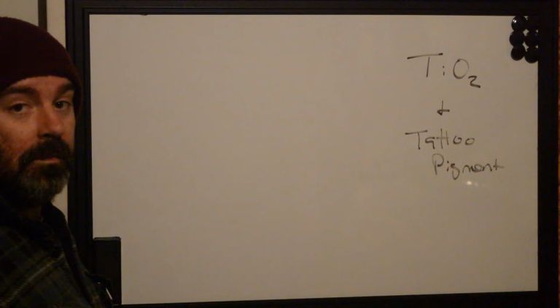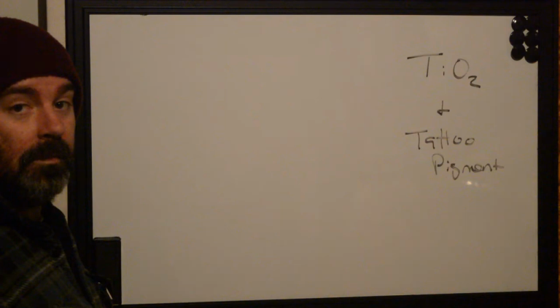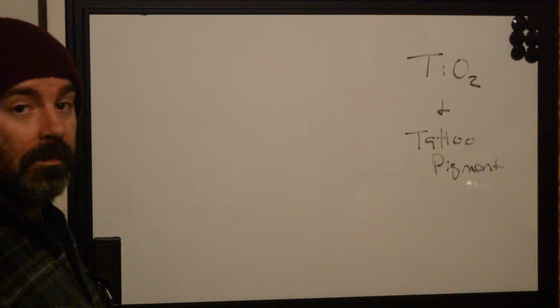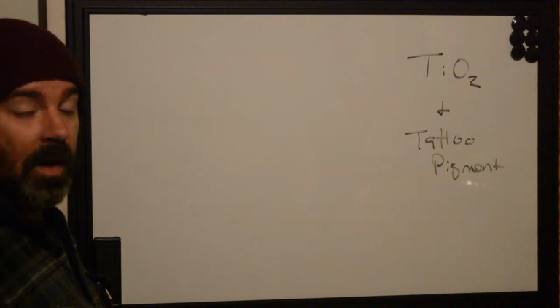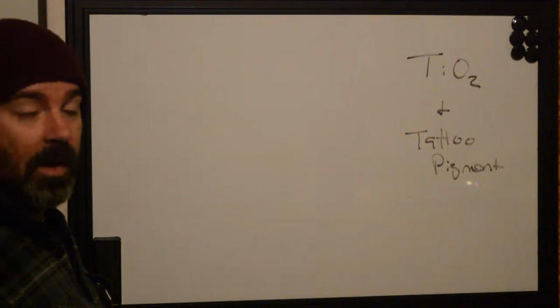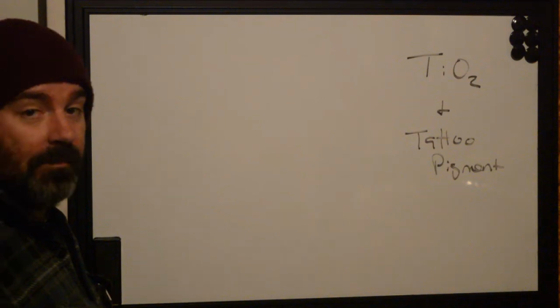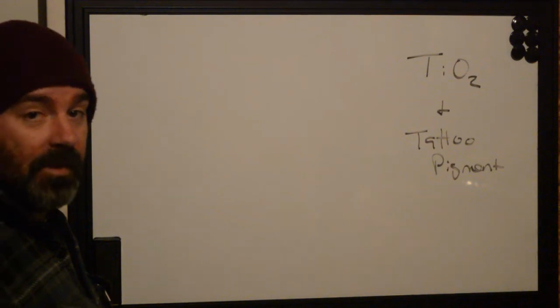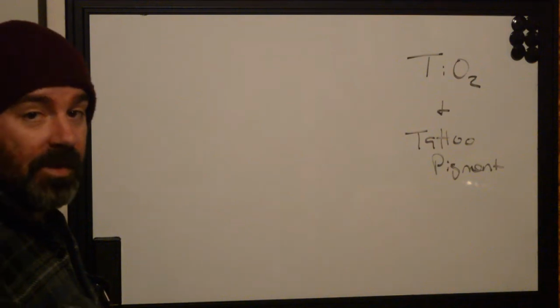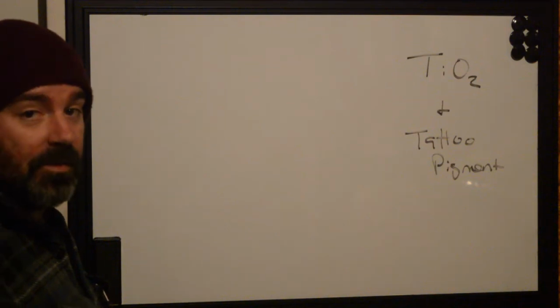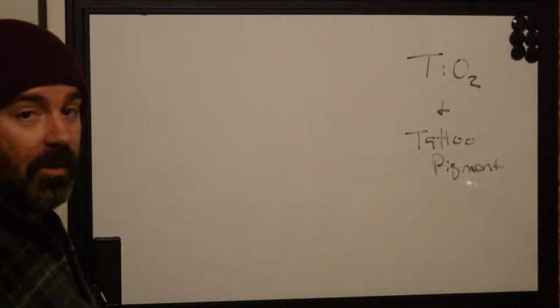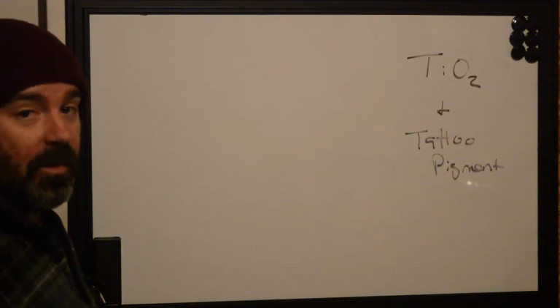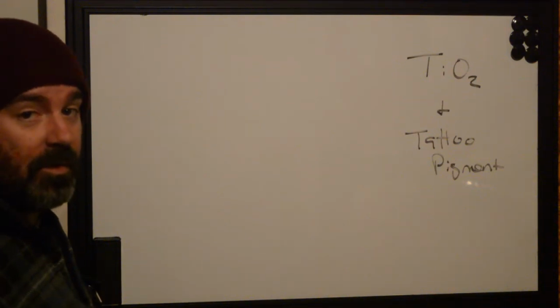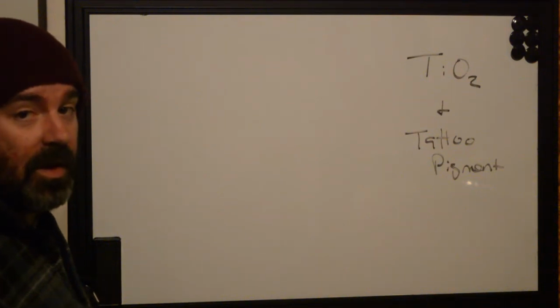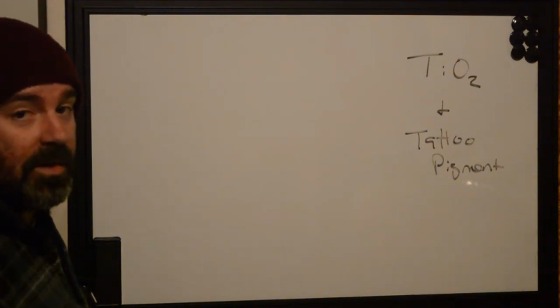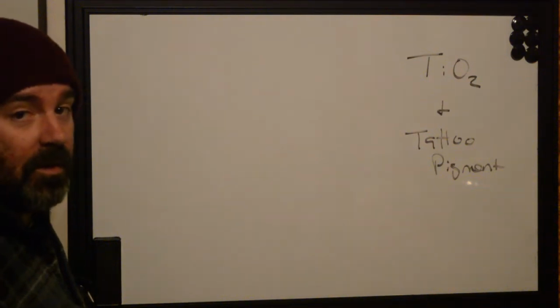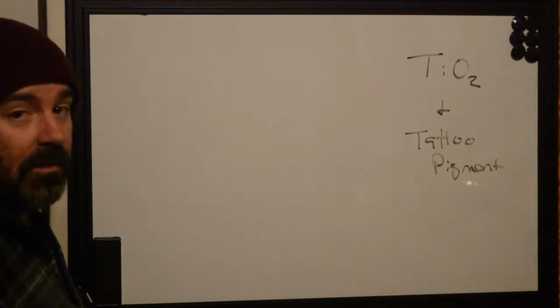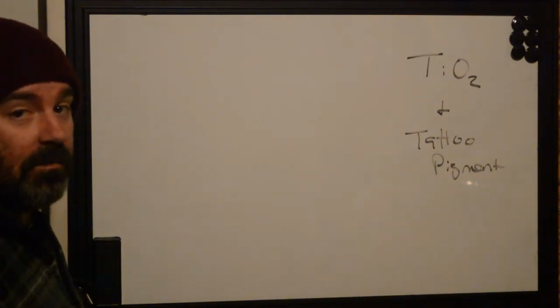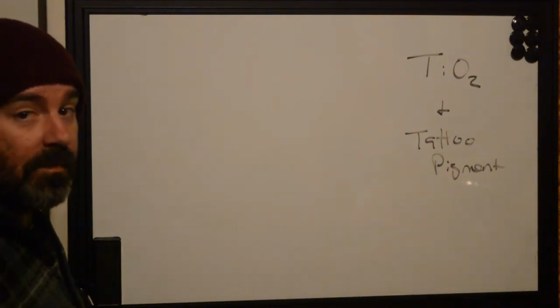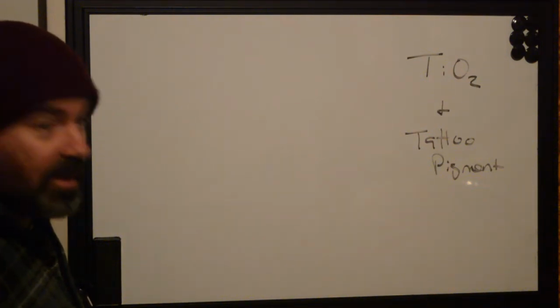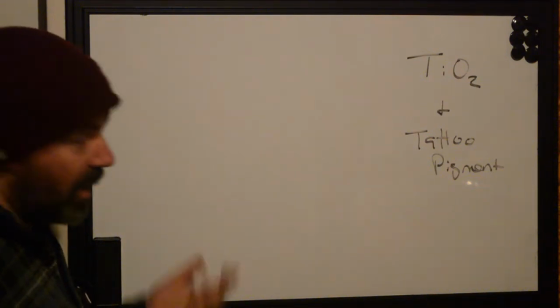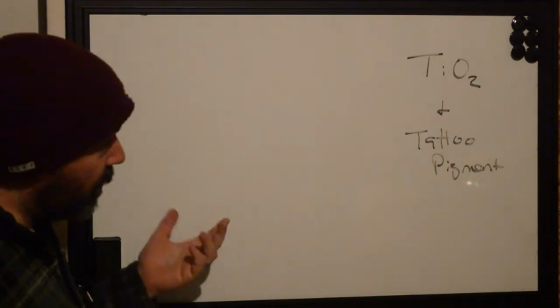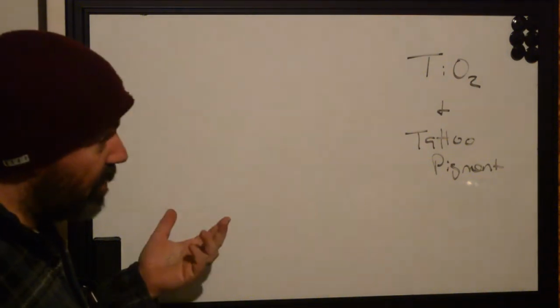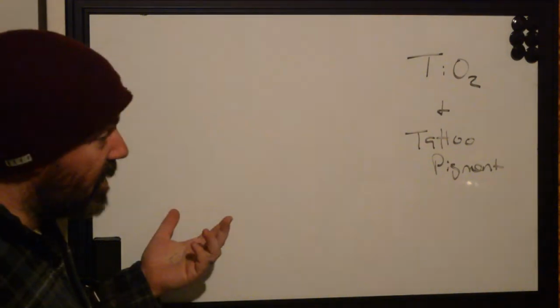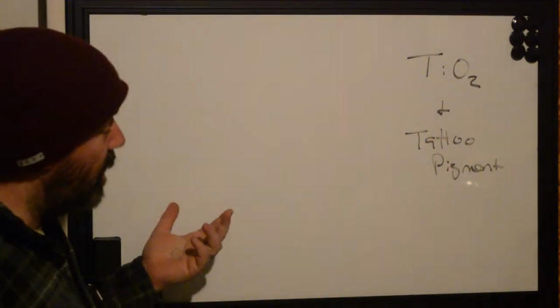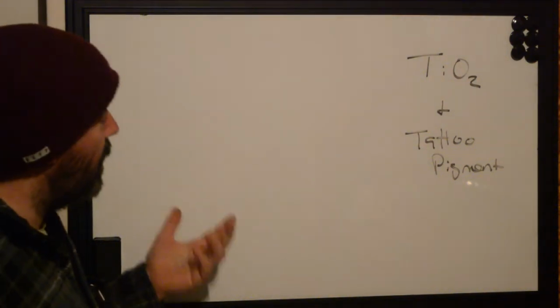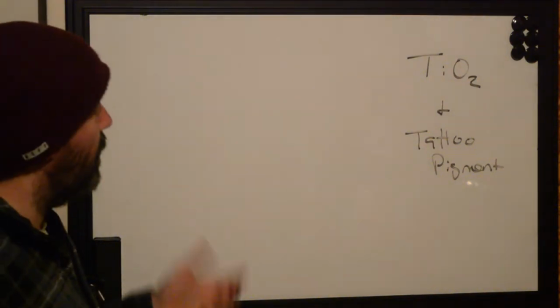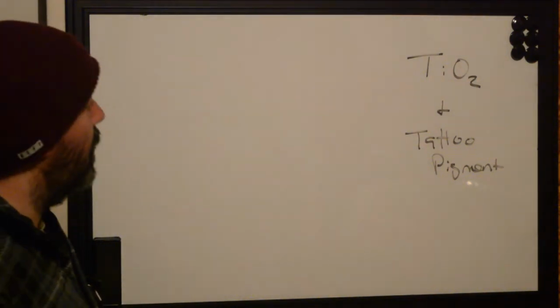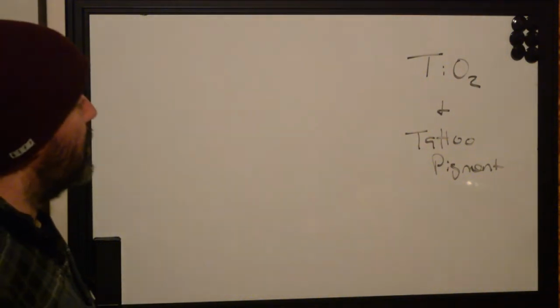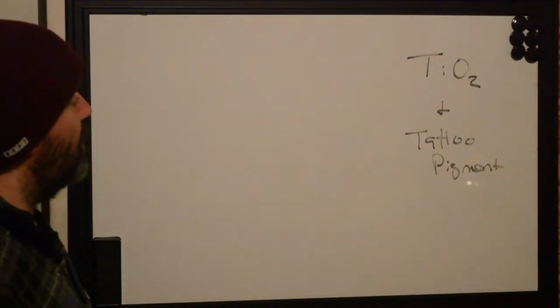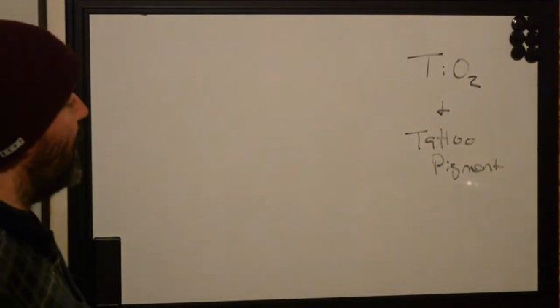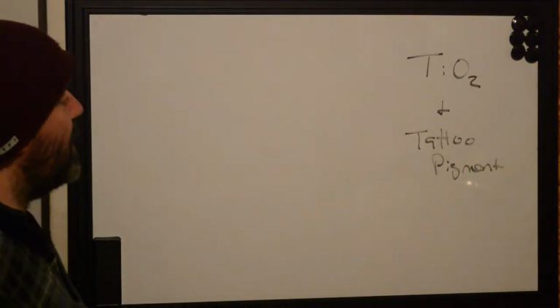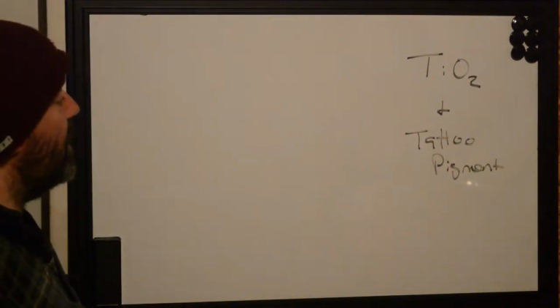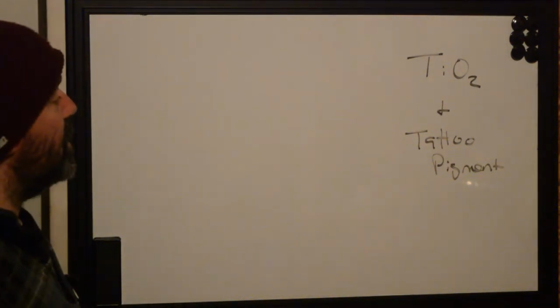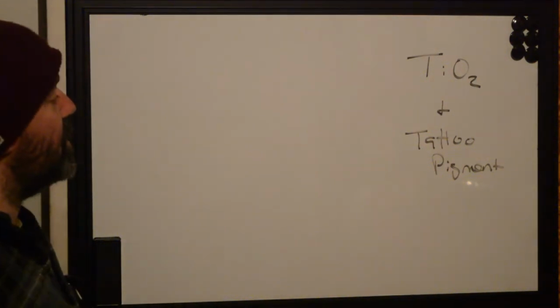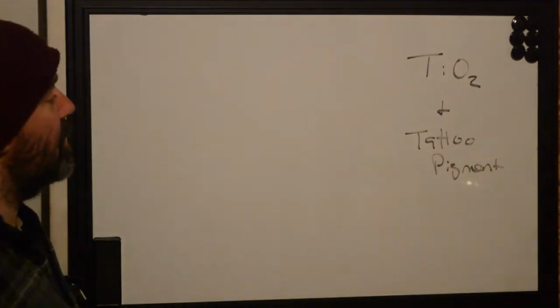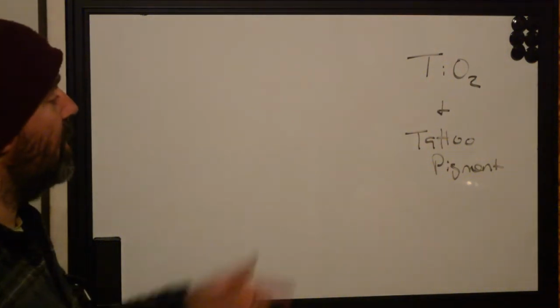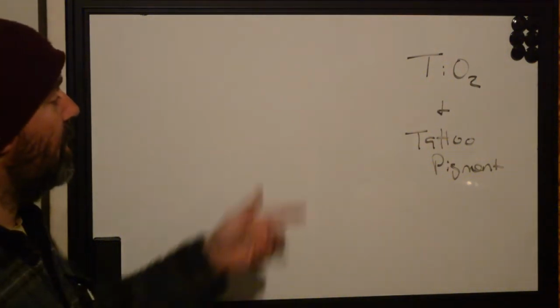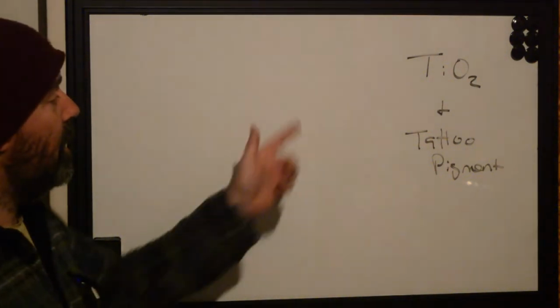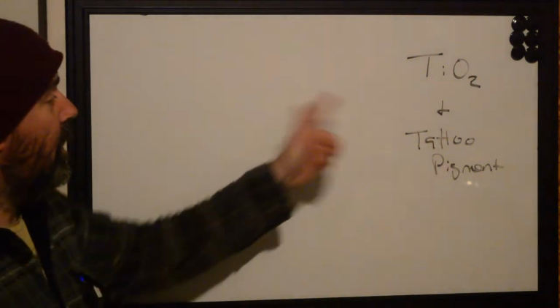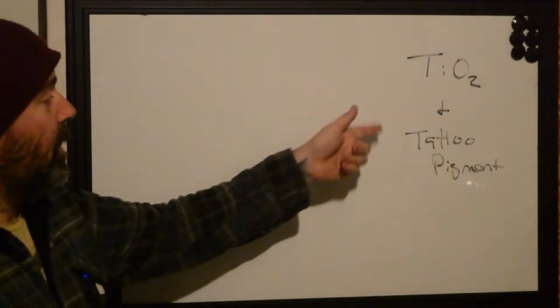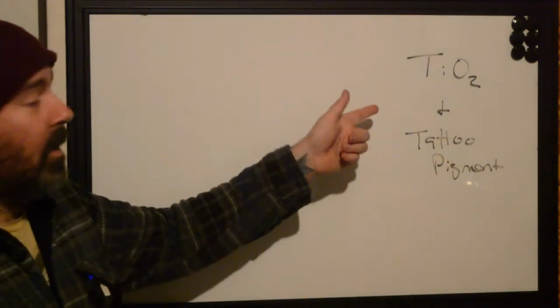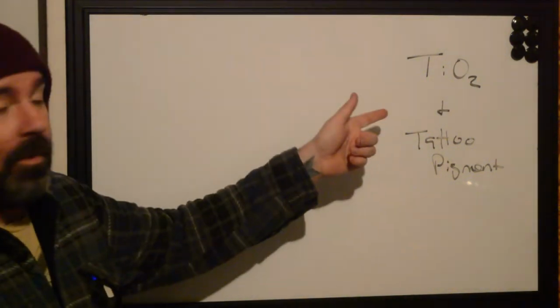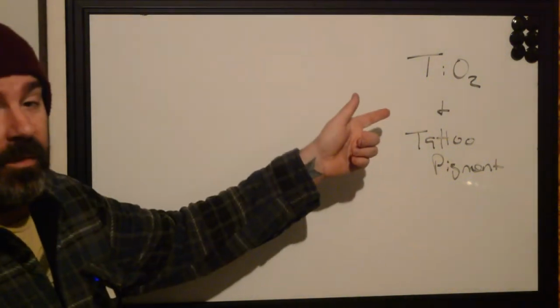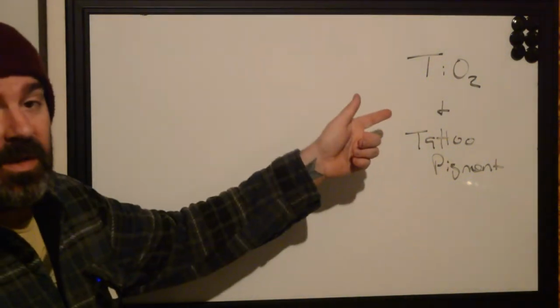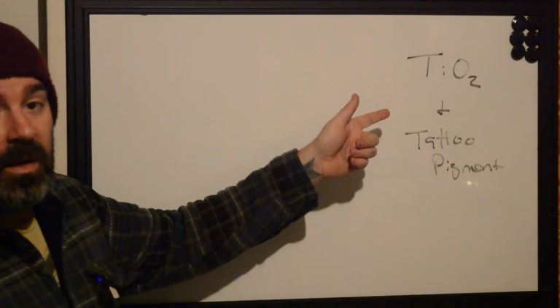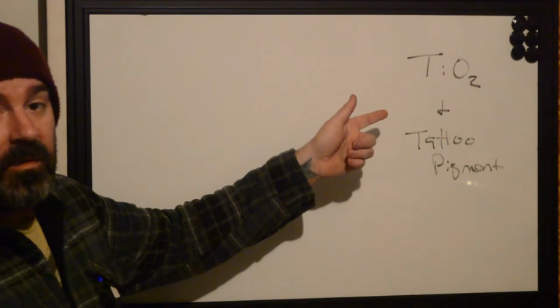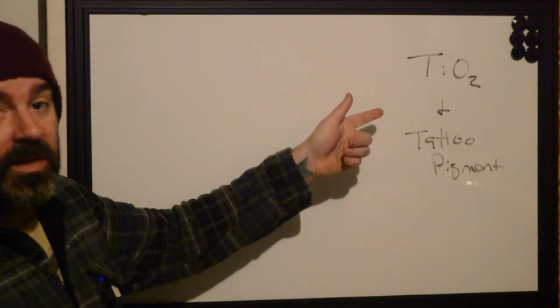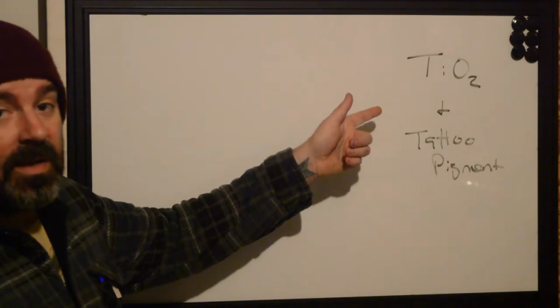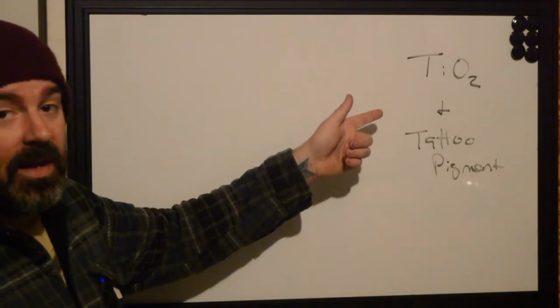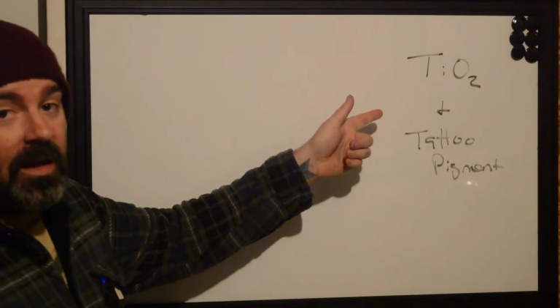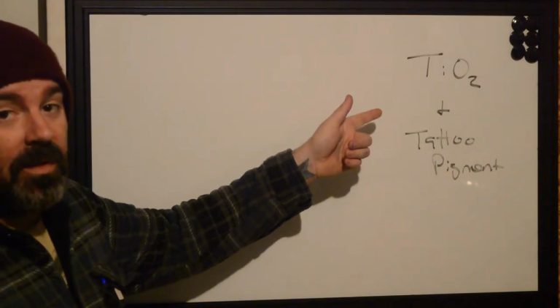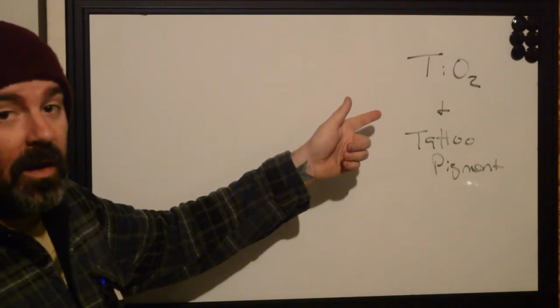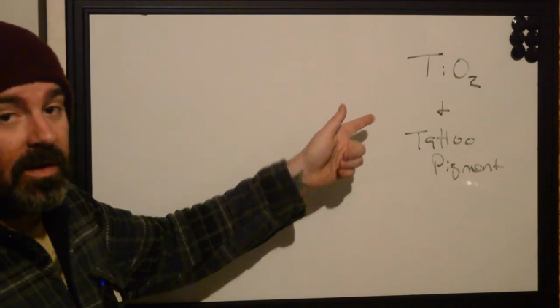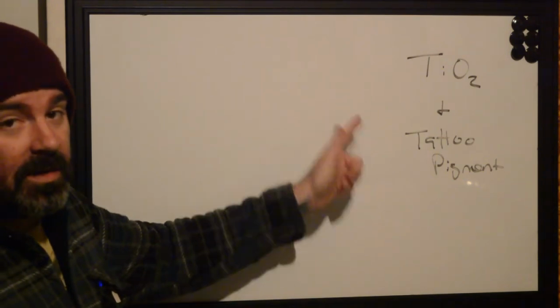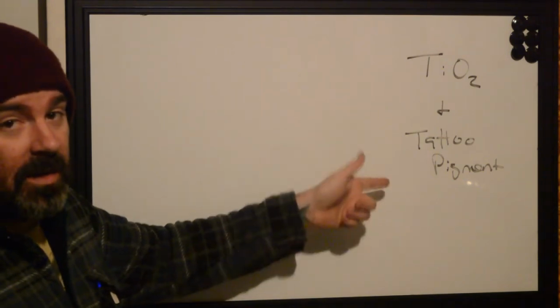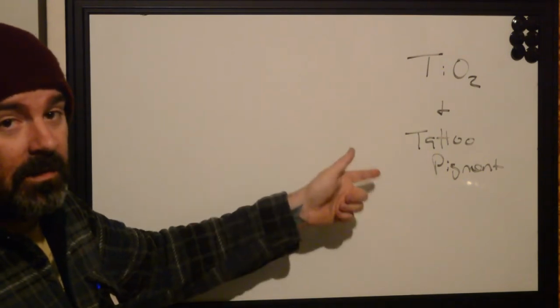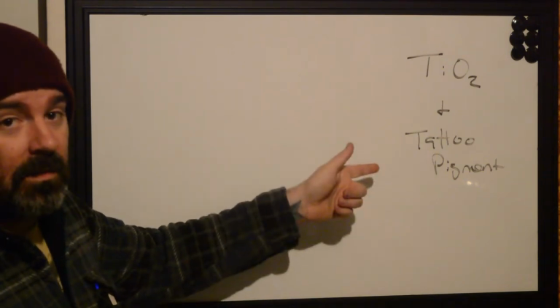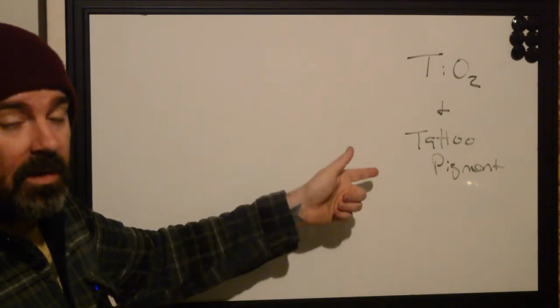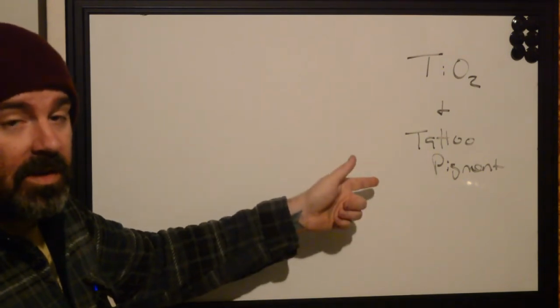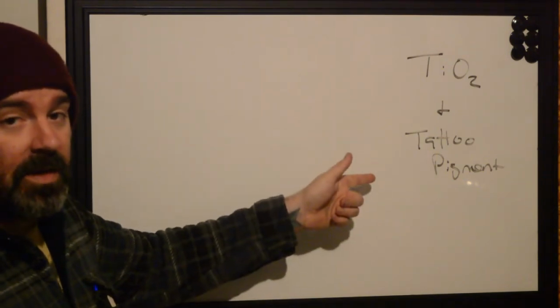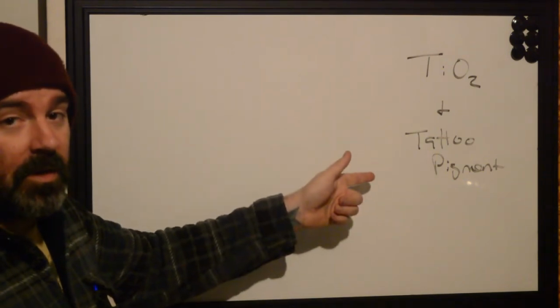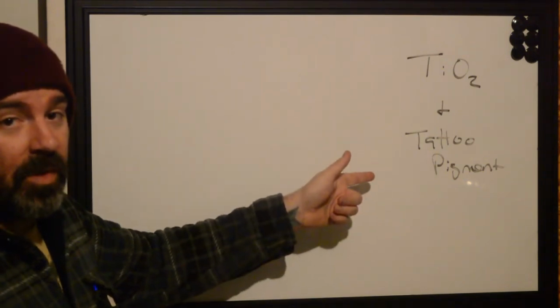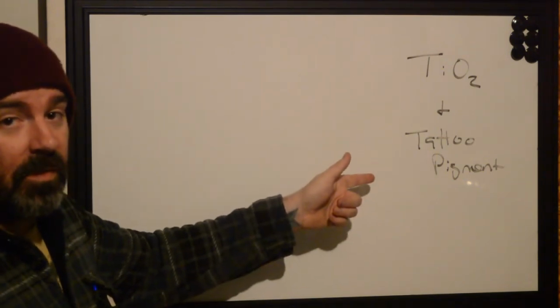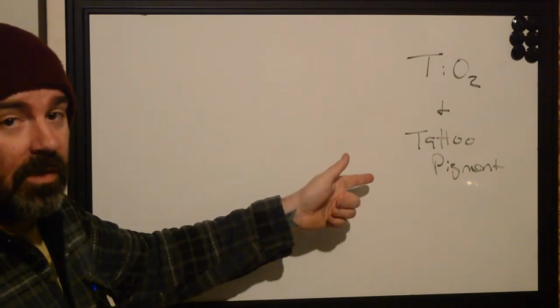Hi, this is Ryan with Better Tattooing. Today we're going to be talking about some light chemistry. We're going to be talking about titanium dioxide and tattoo pigment.